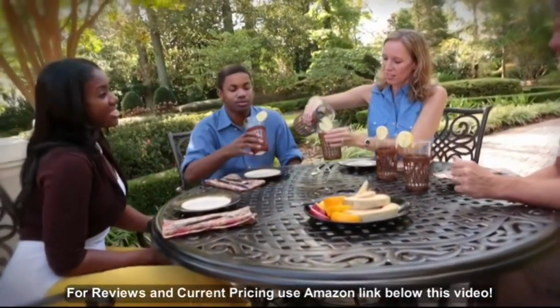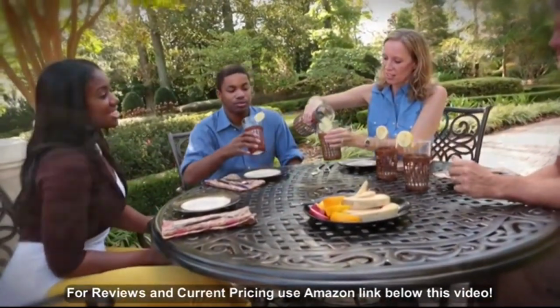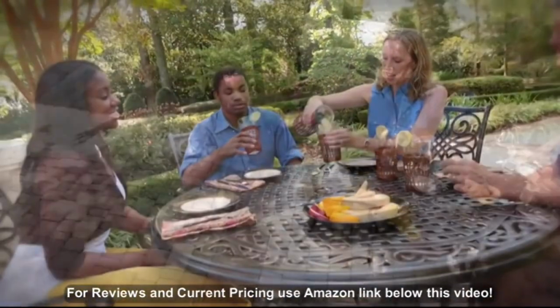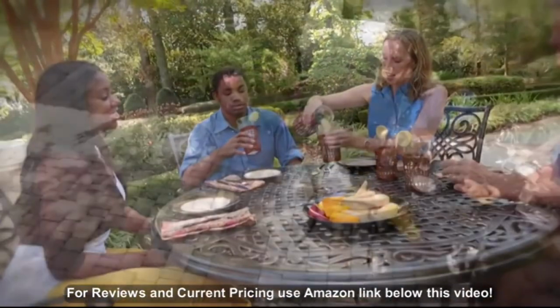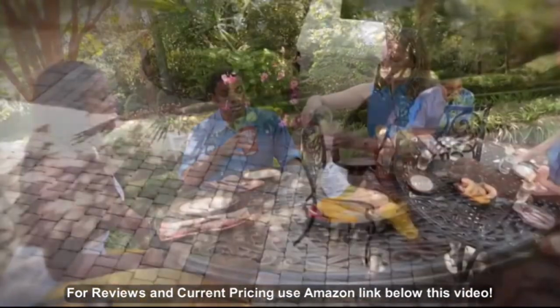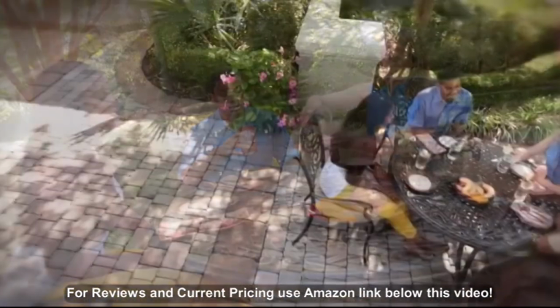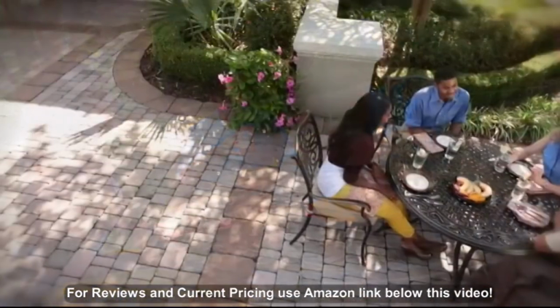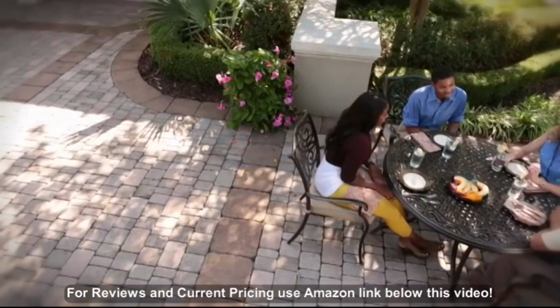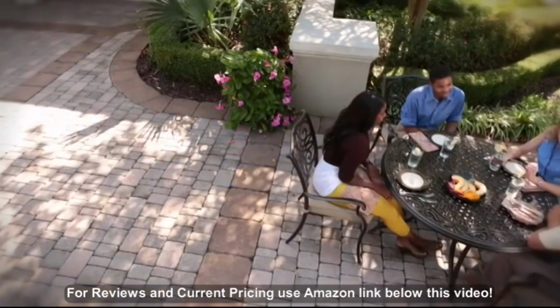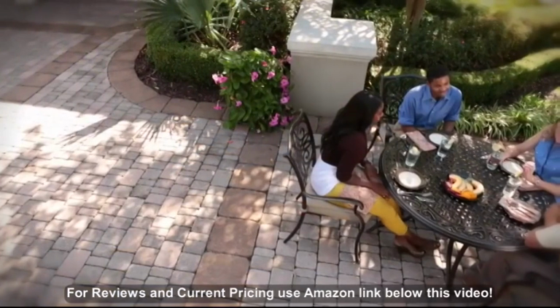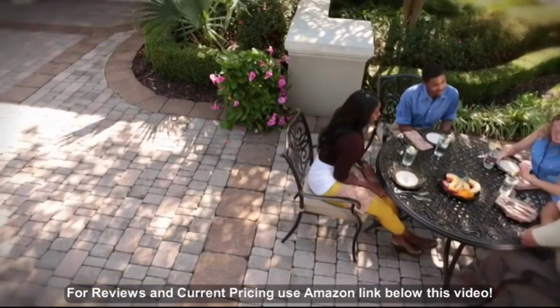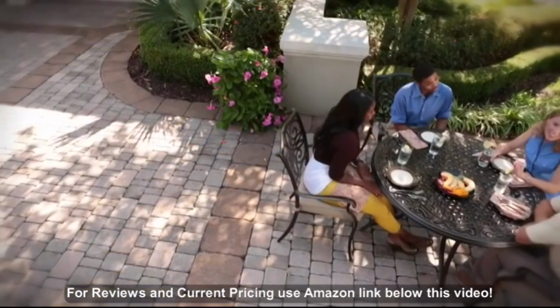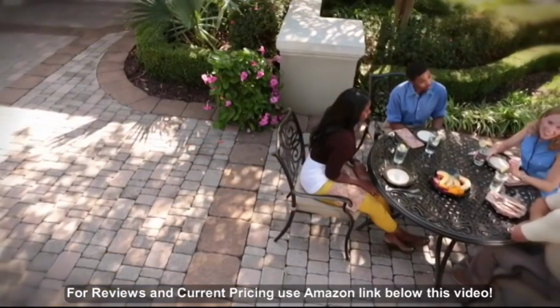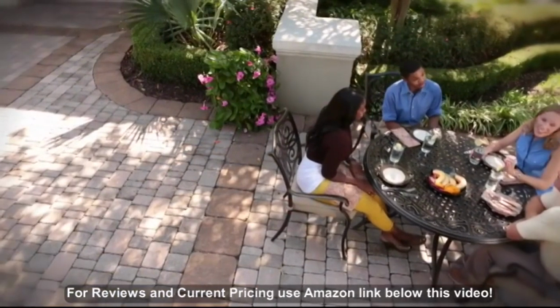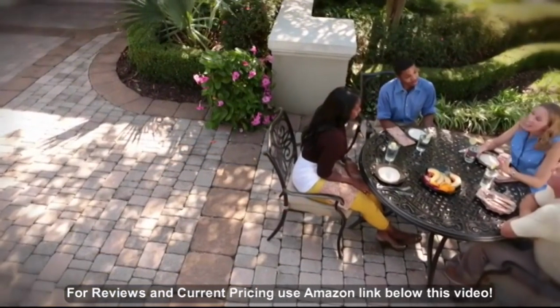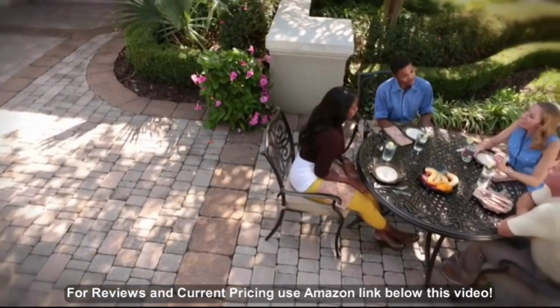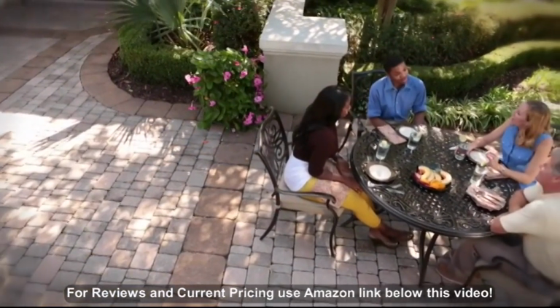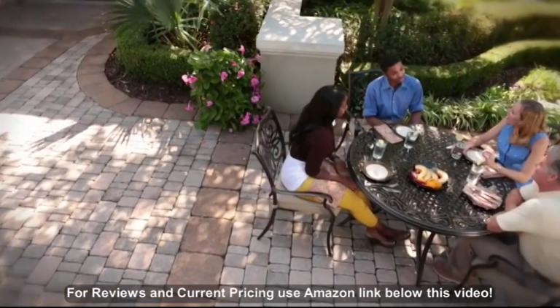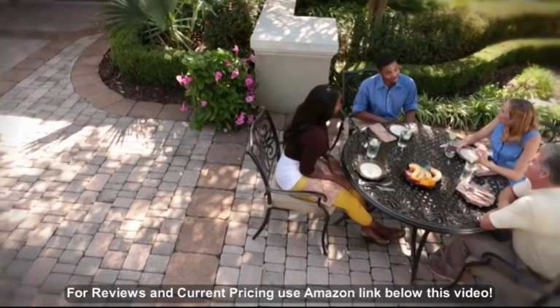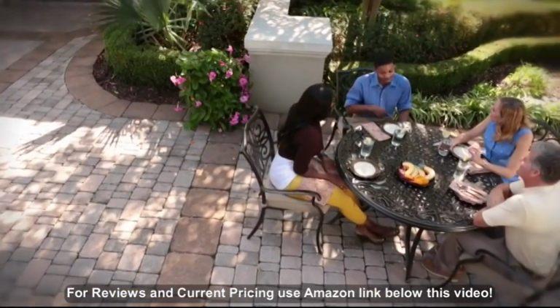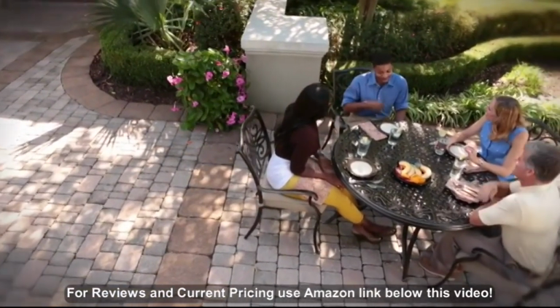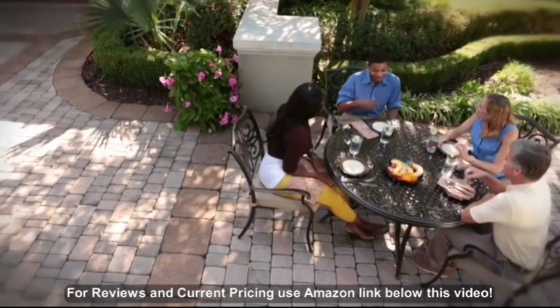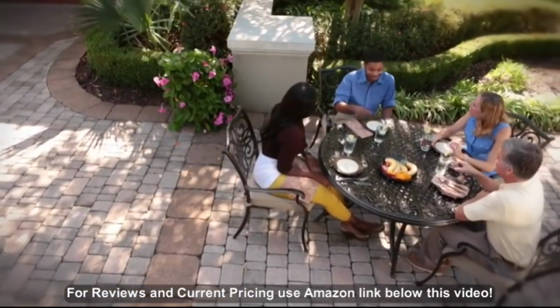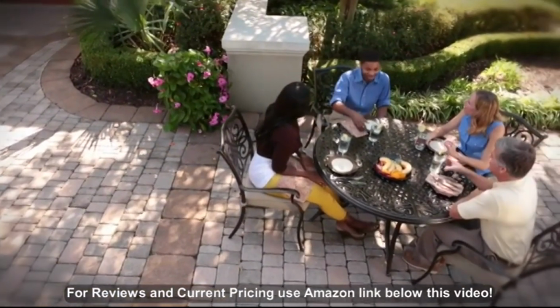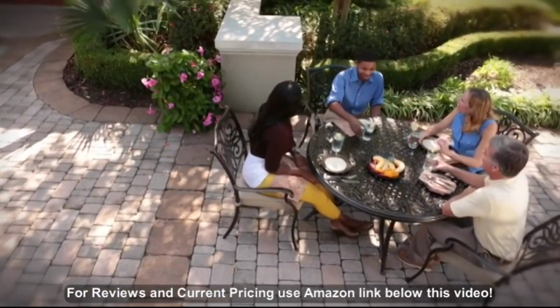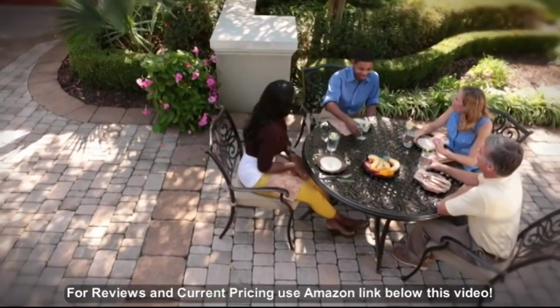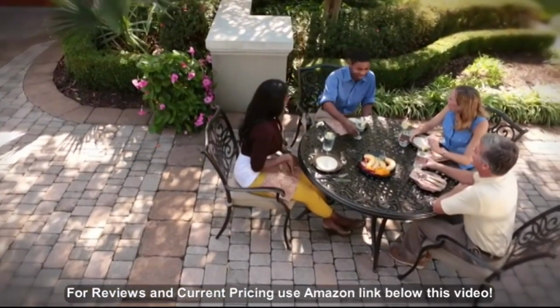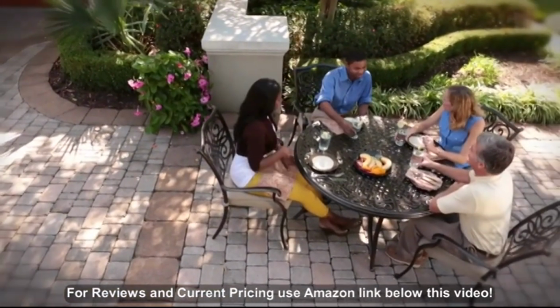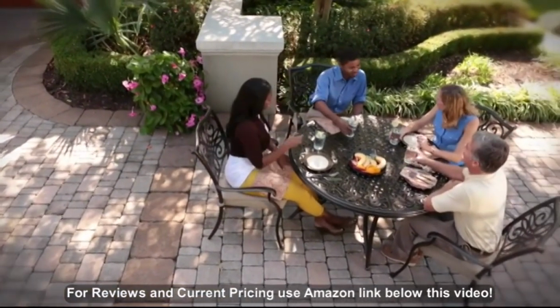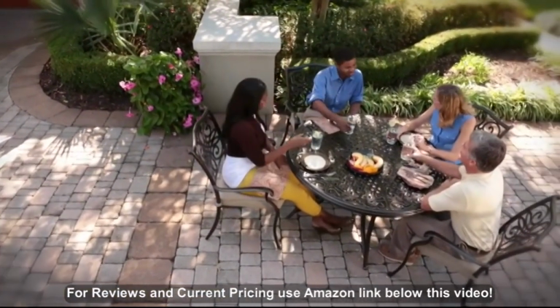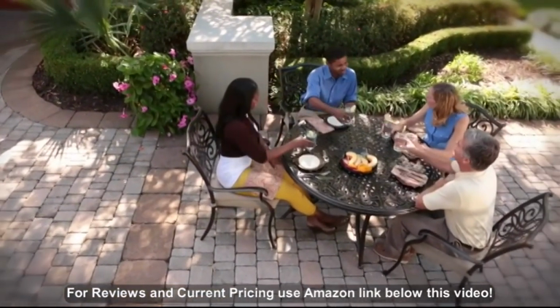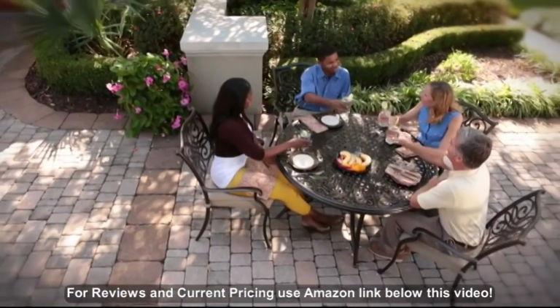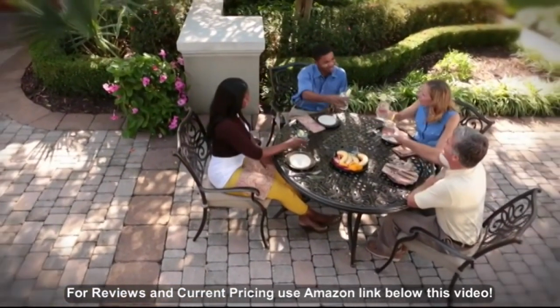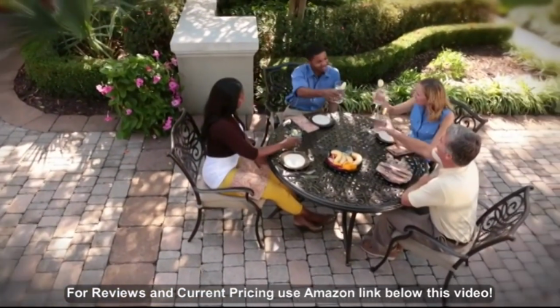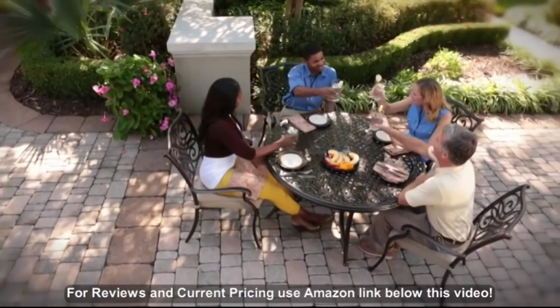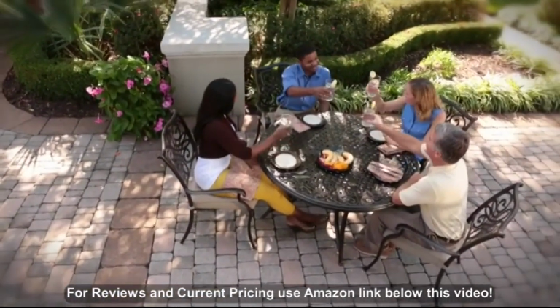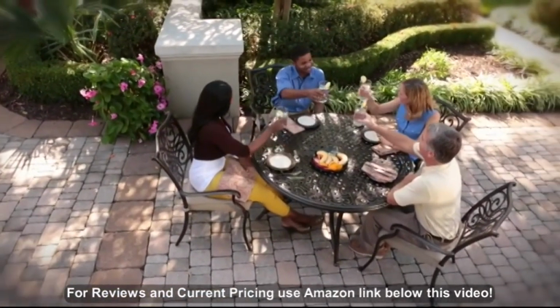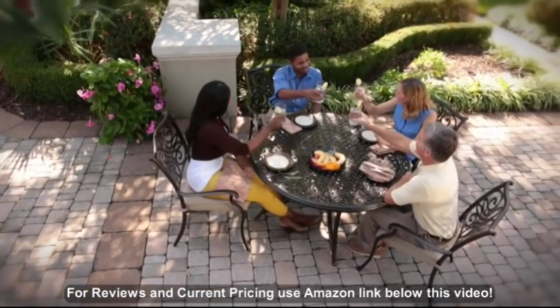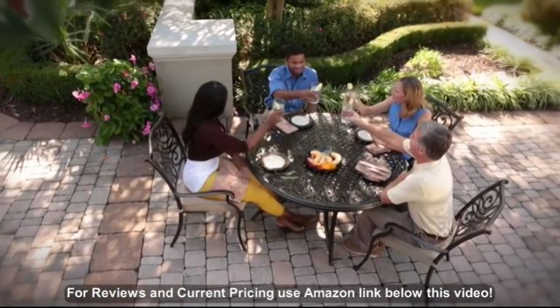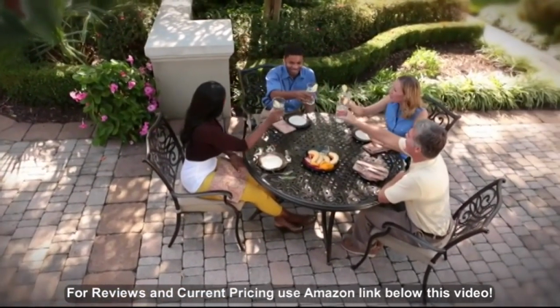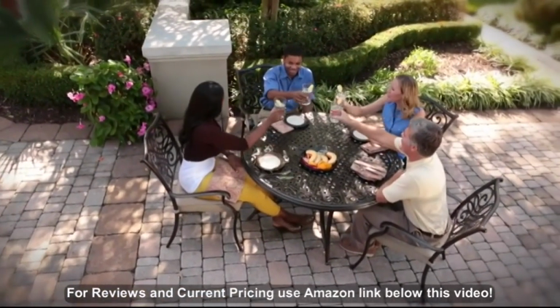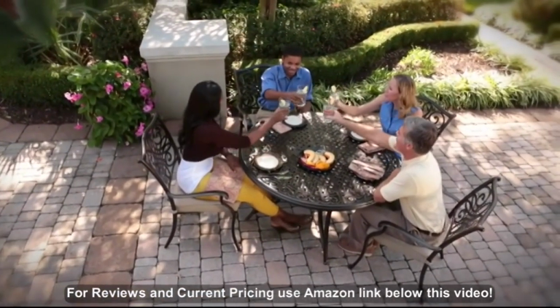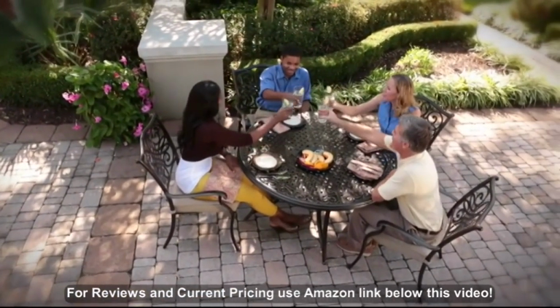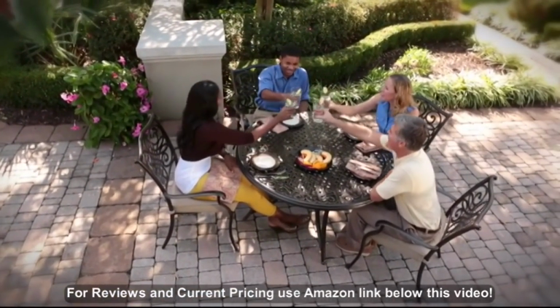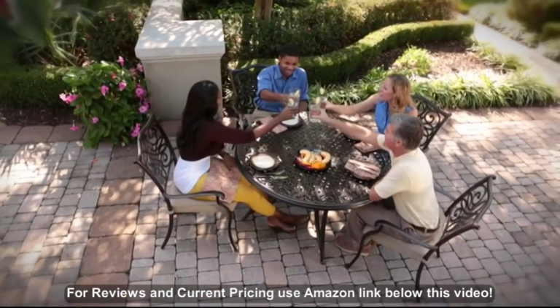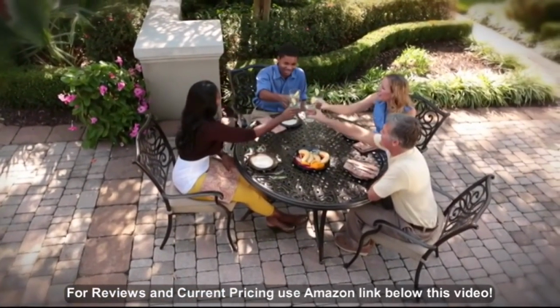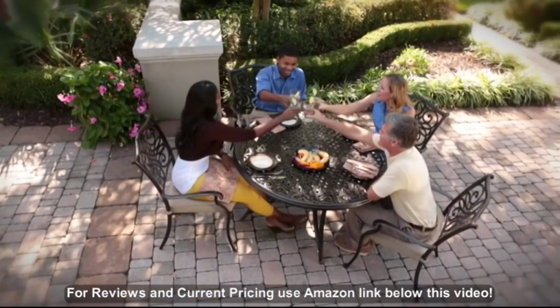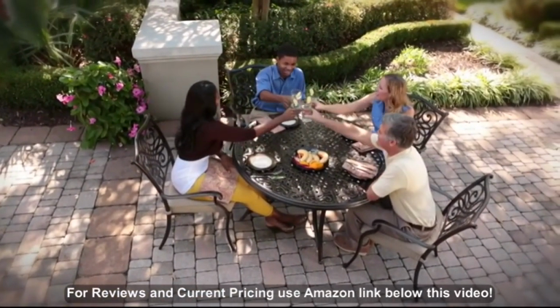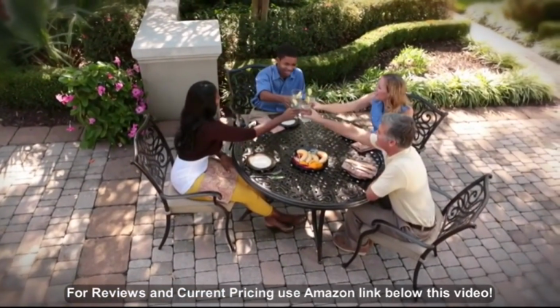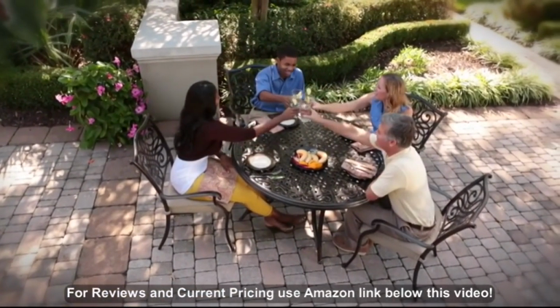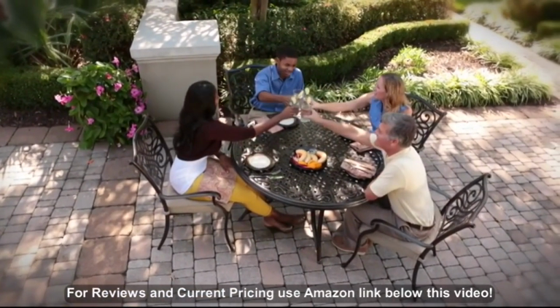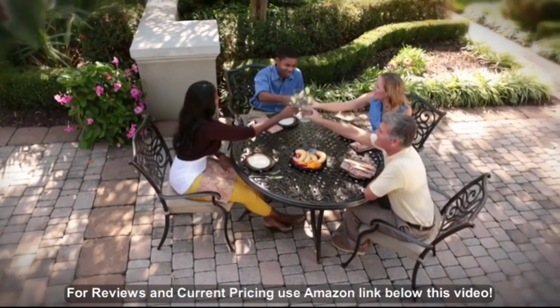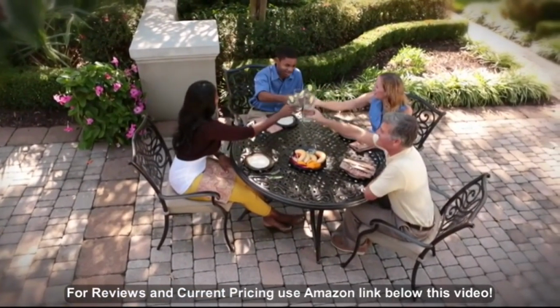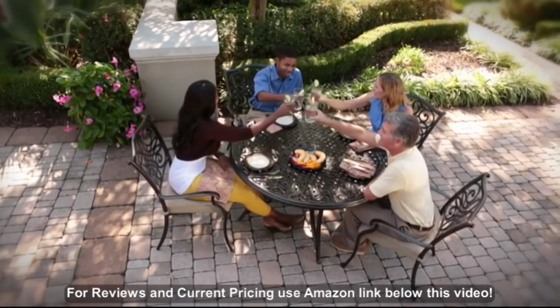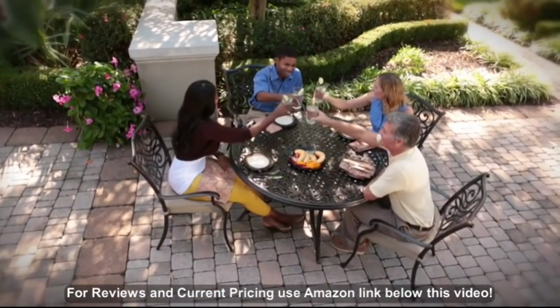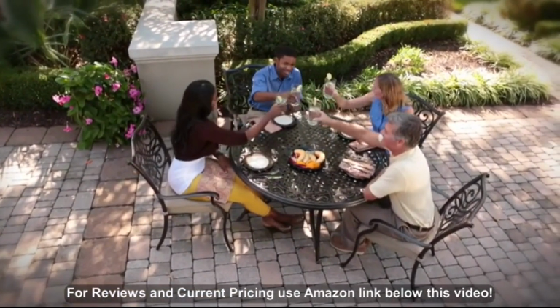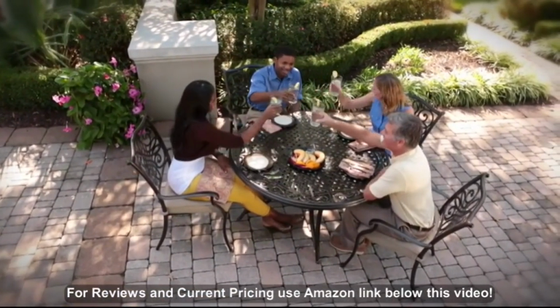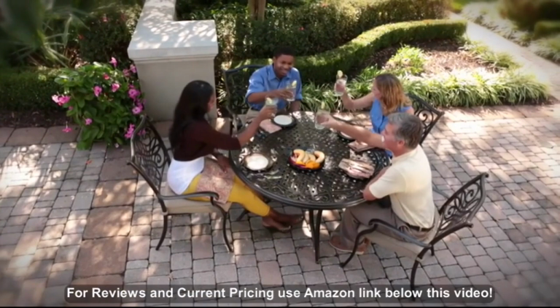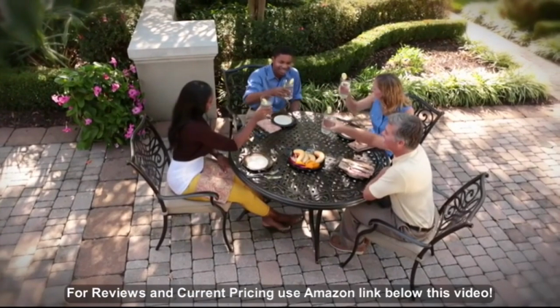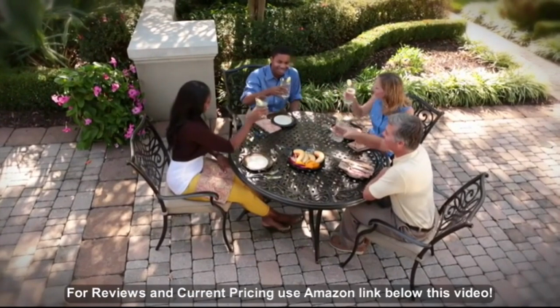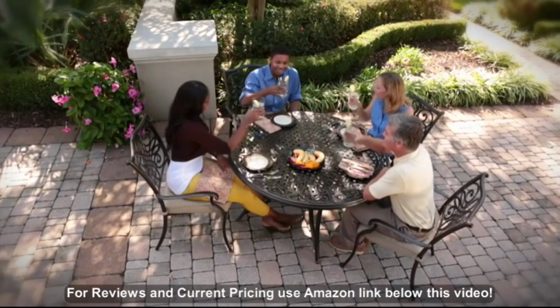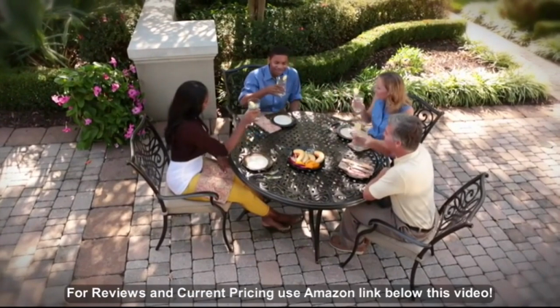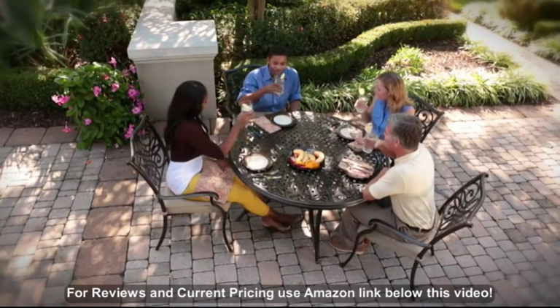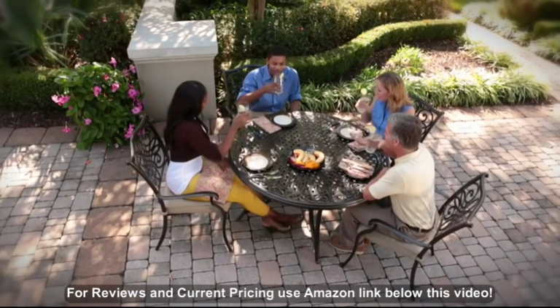Discover your flair for hospitality and classic design and add Traditions to your outdoor living space.